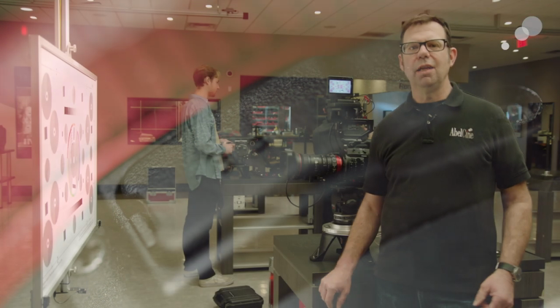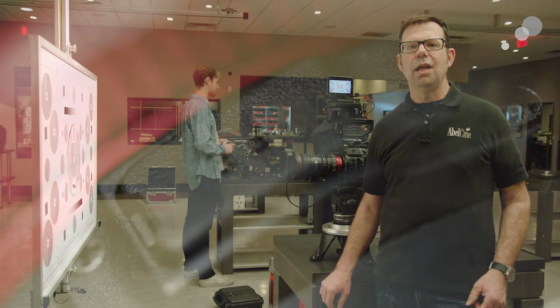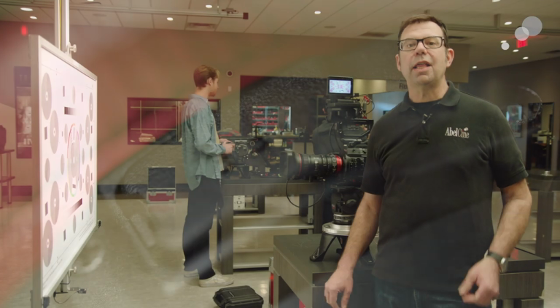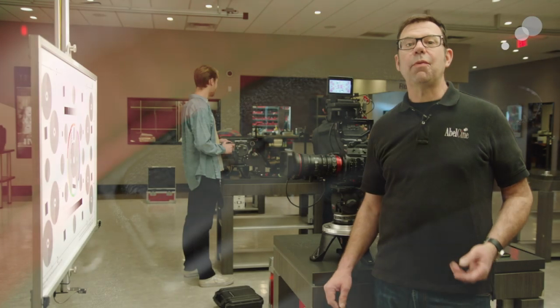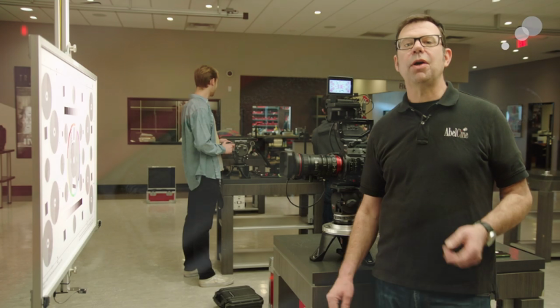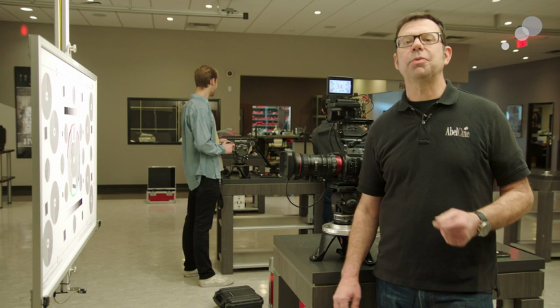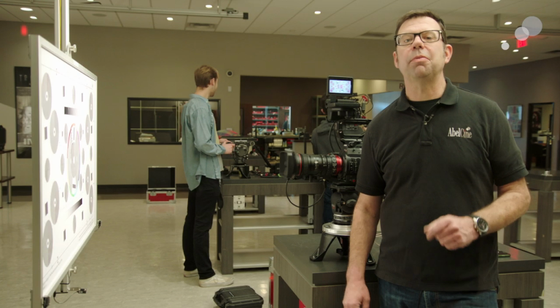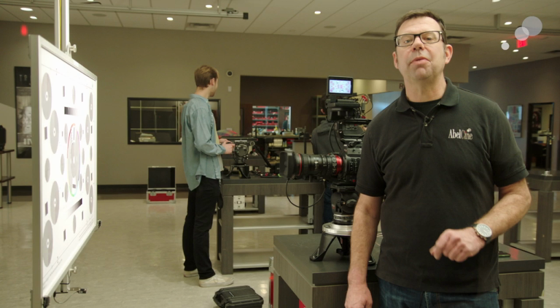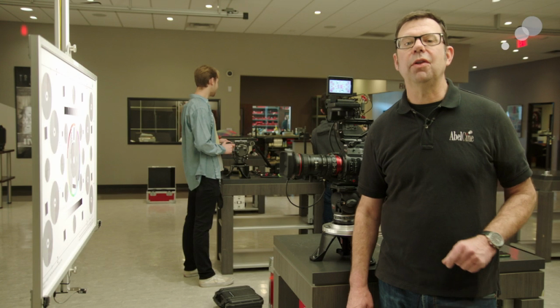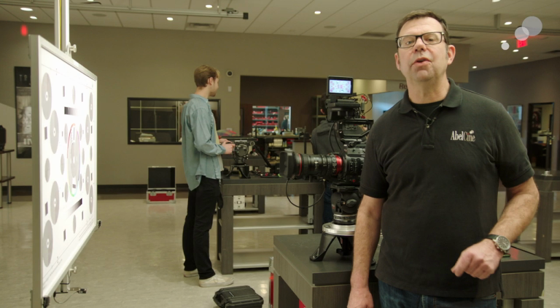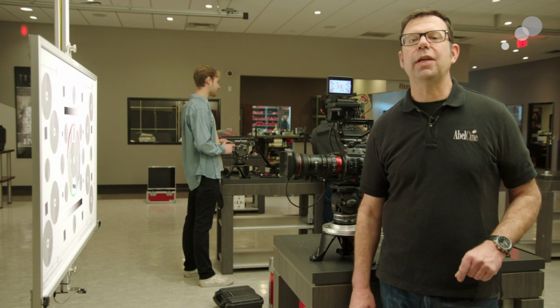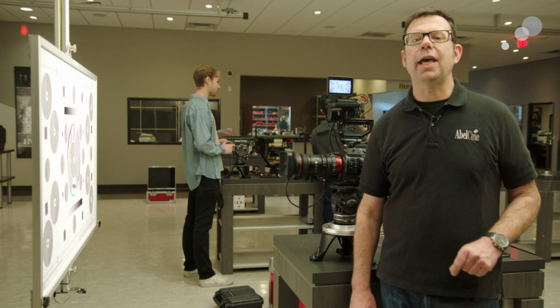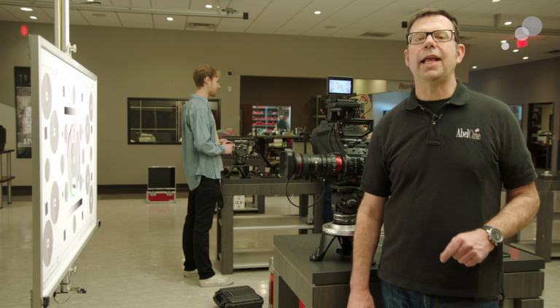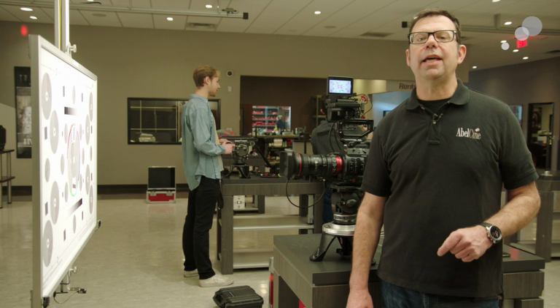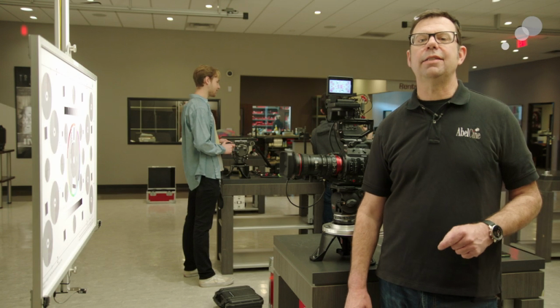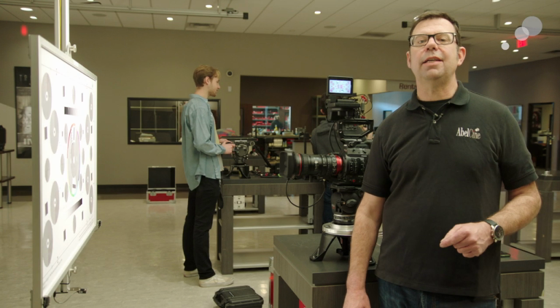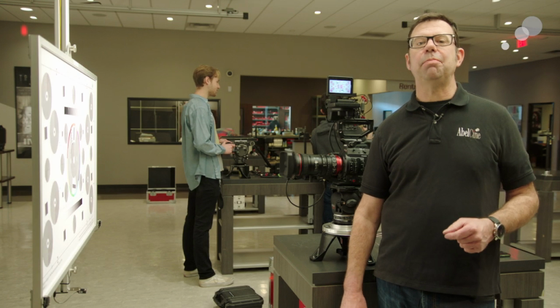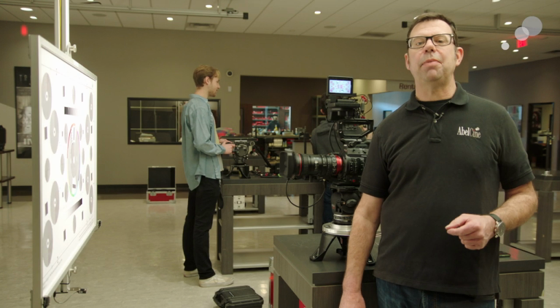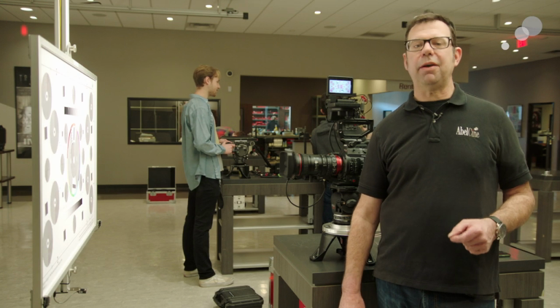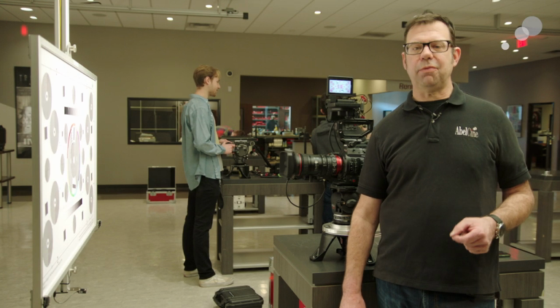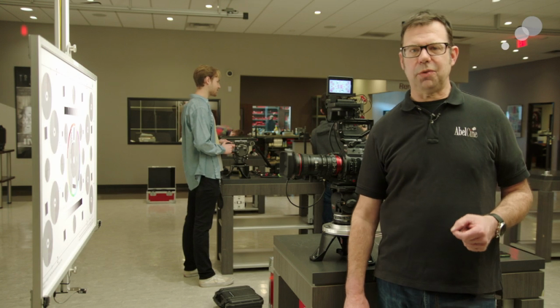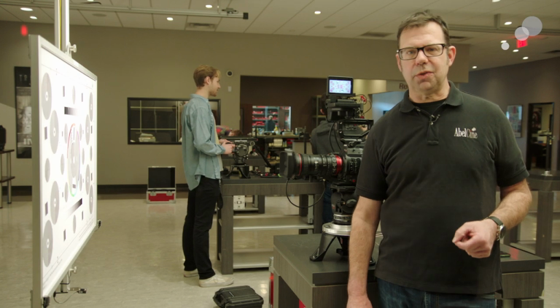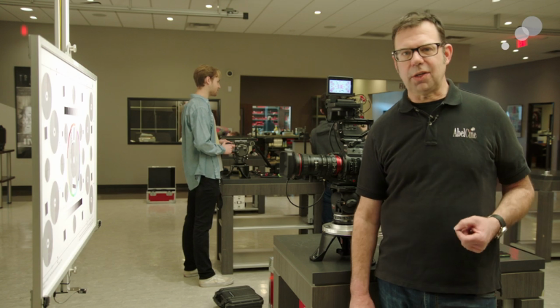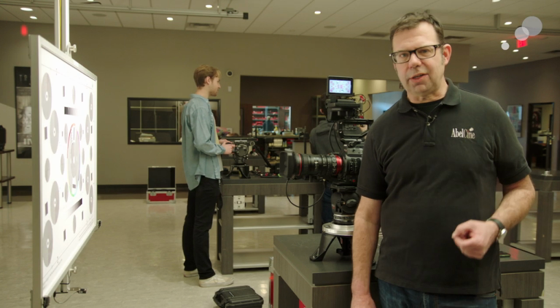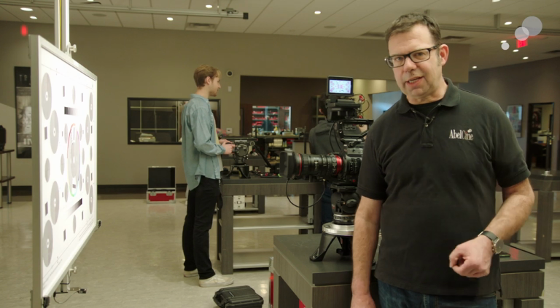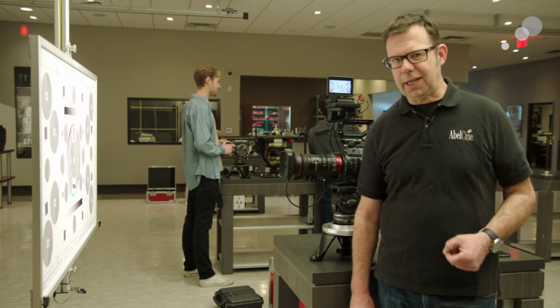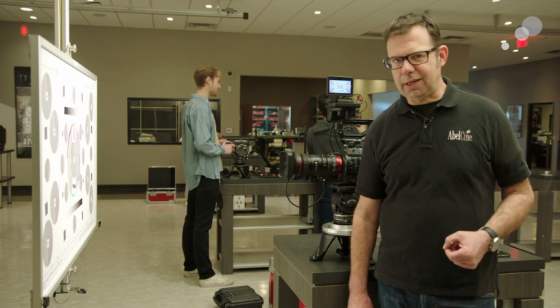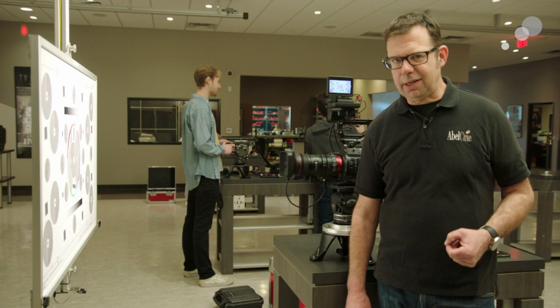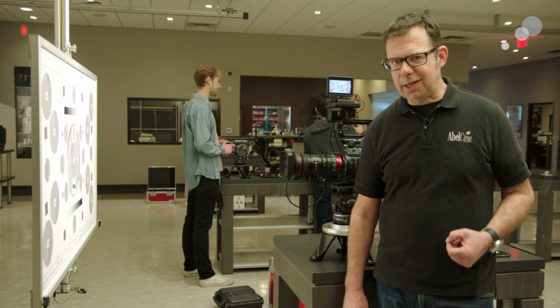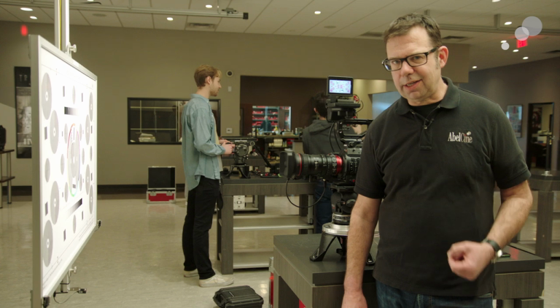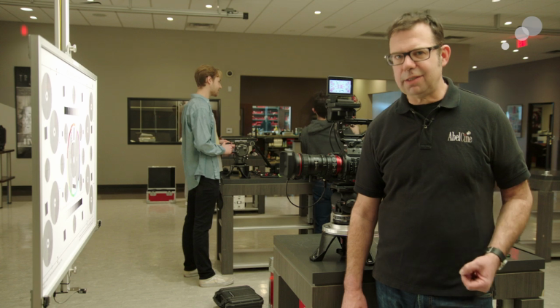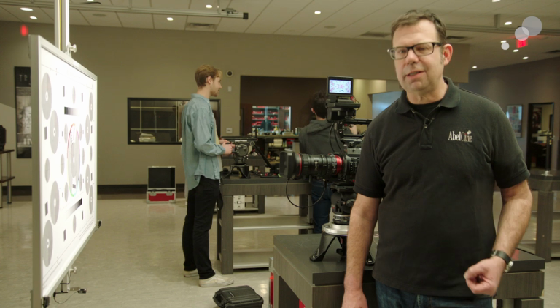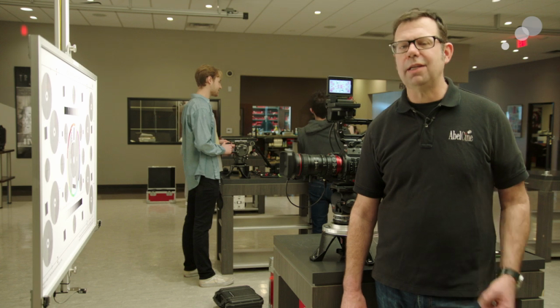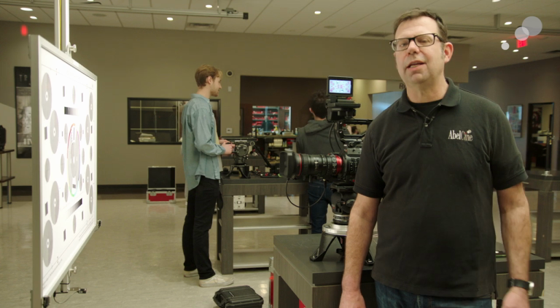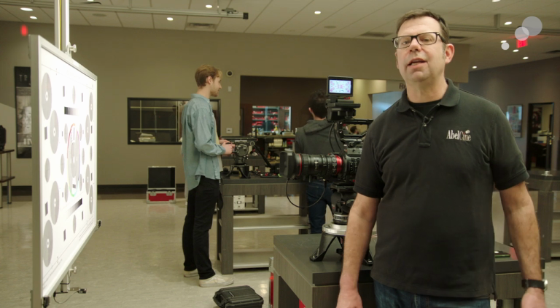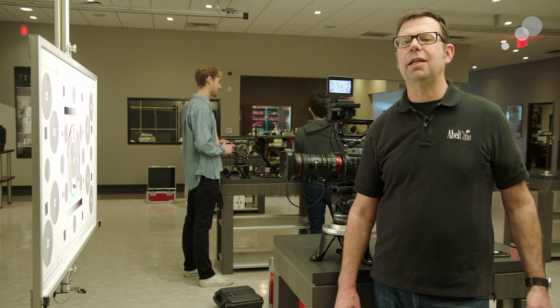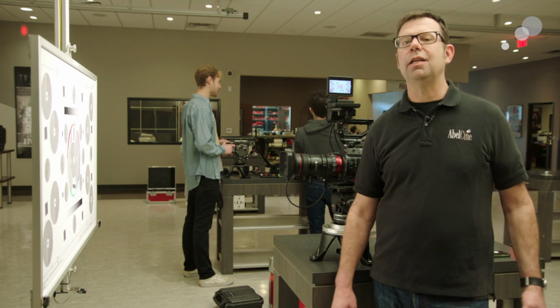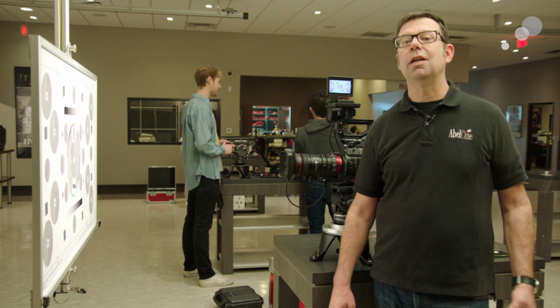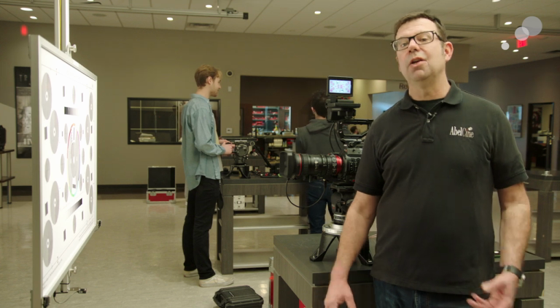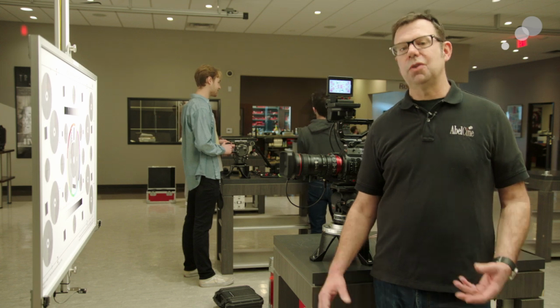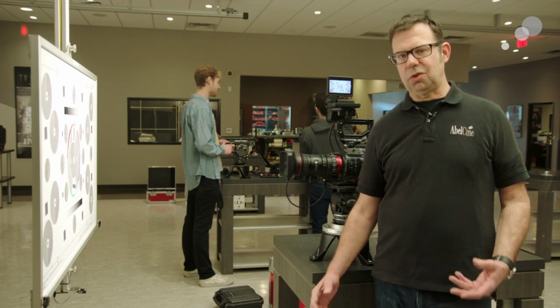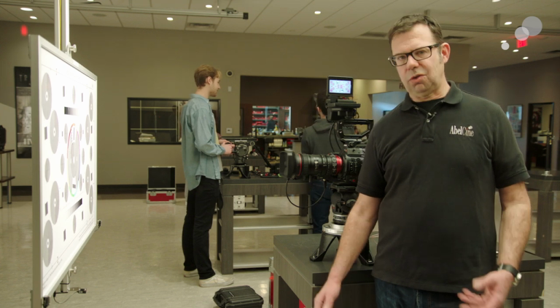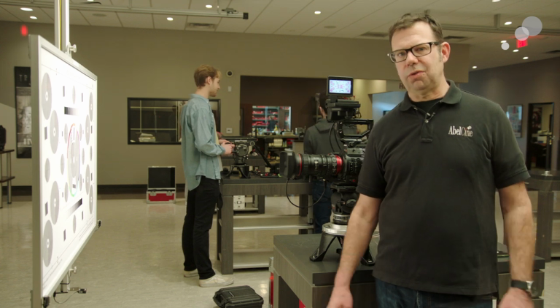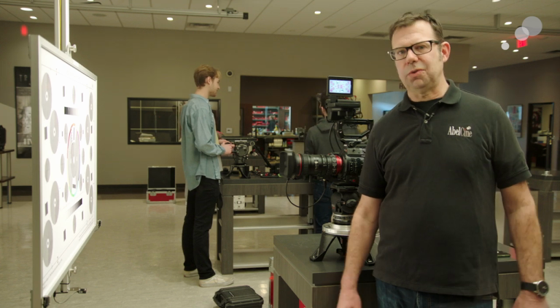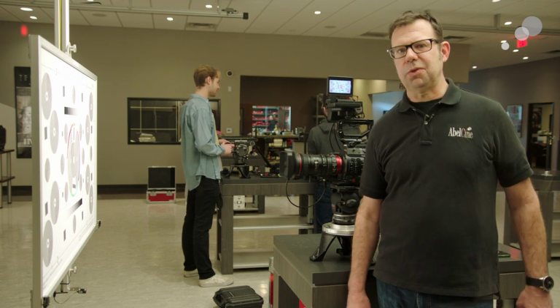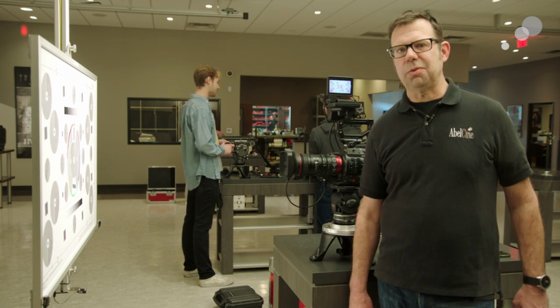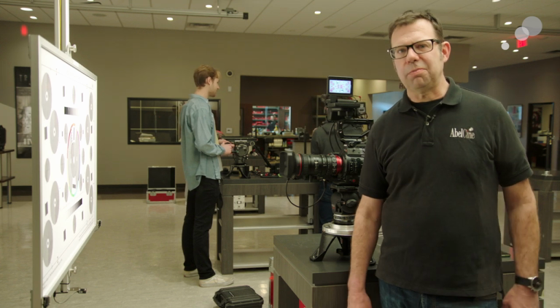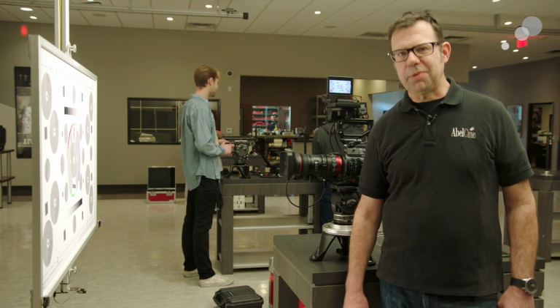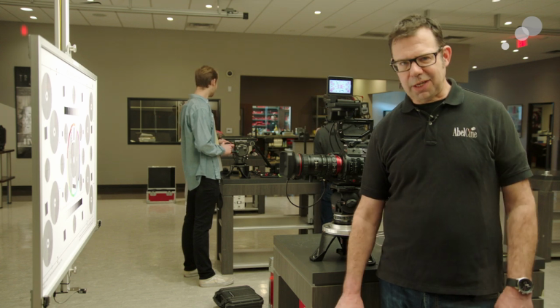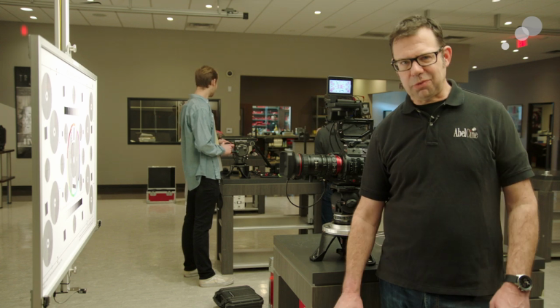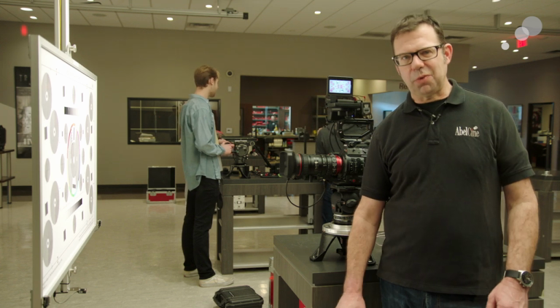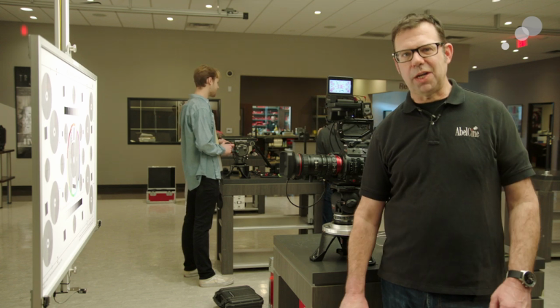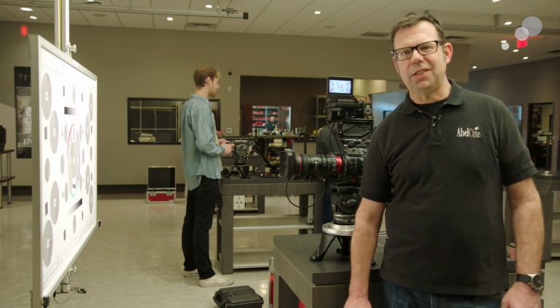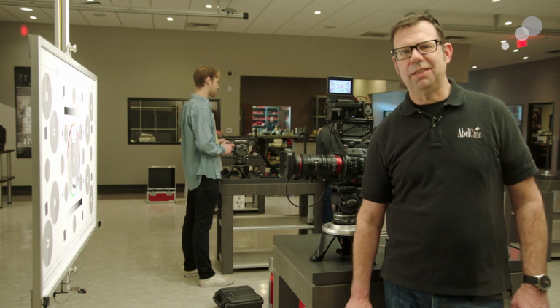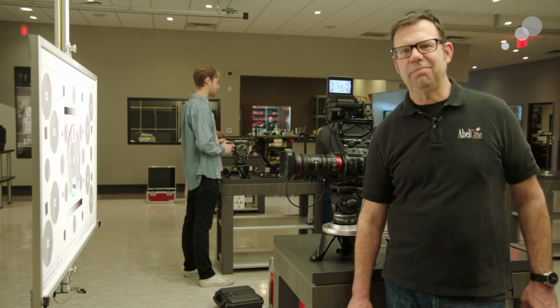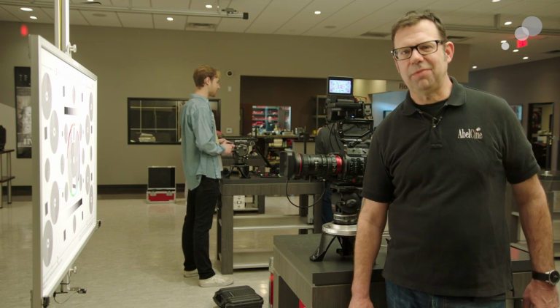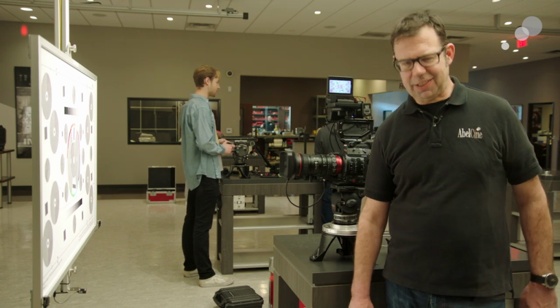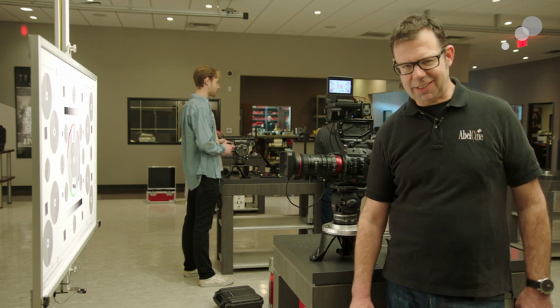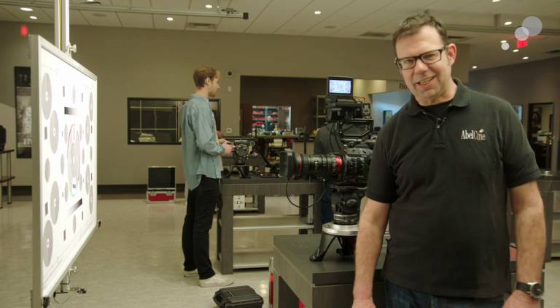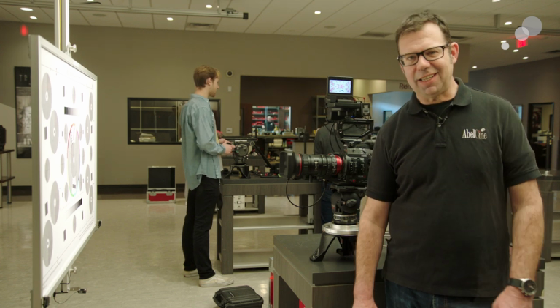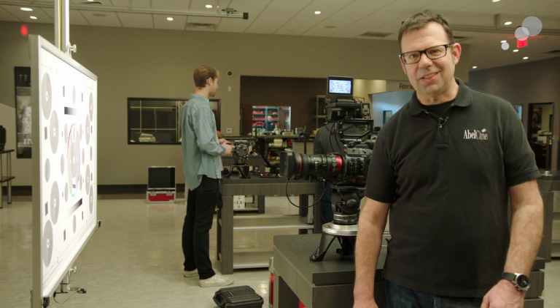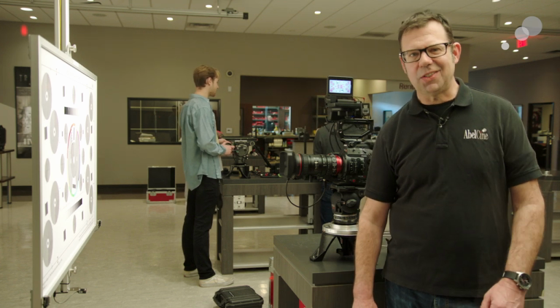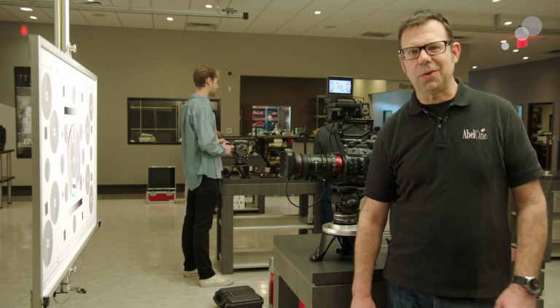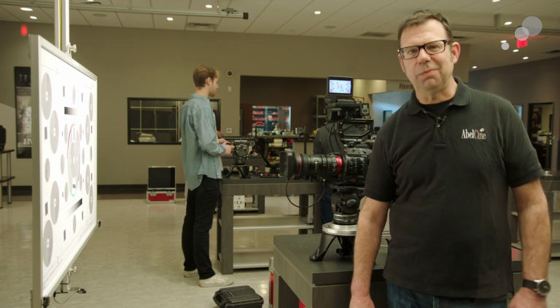That wraps up my look at how to set back focus on the Canon 18-80 servo zoom. Thanks for watching, I'll see you again soon.